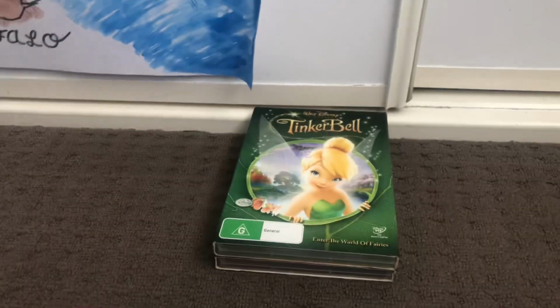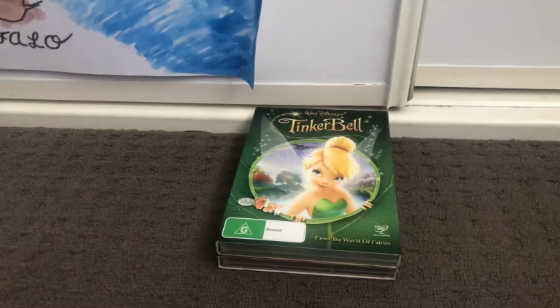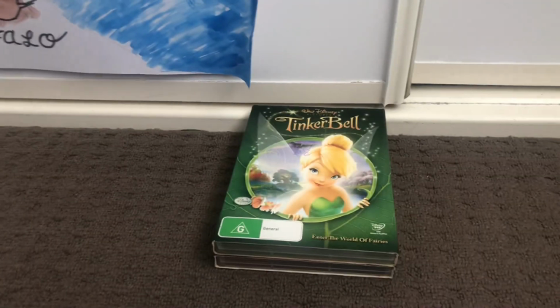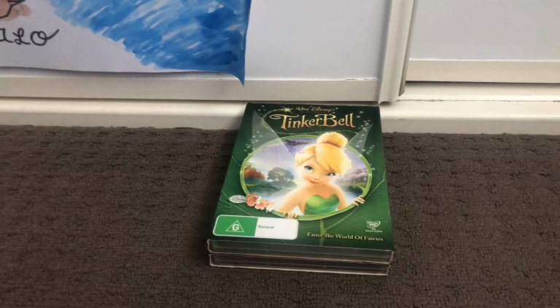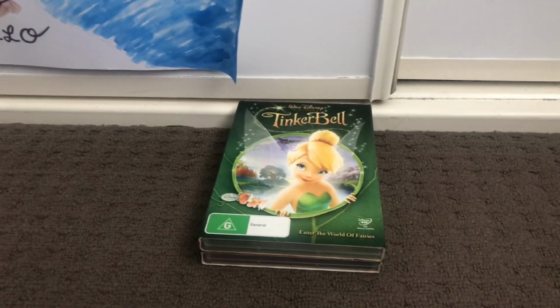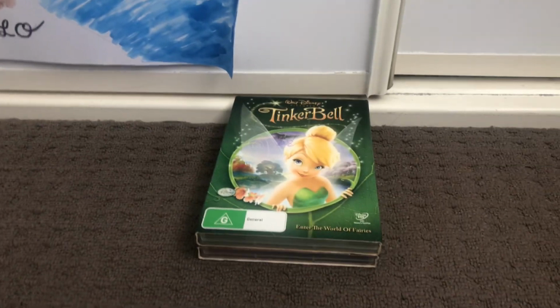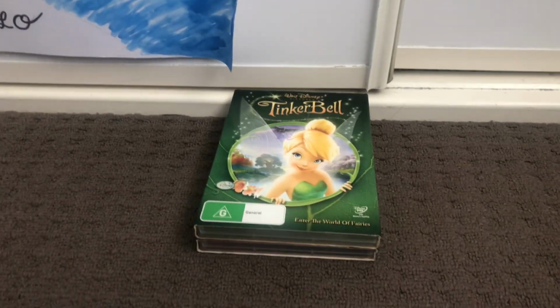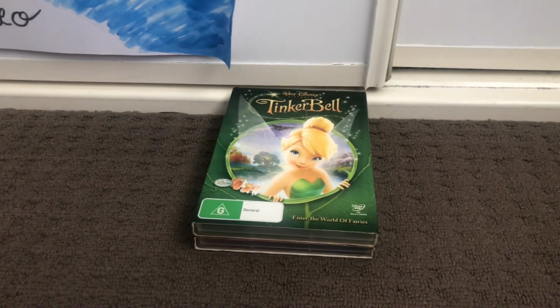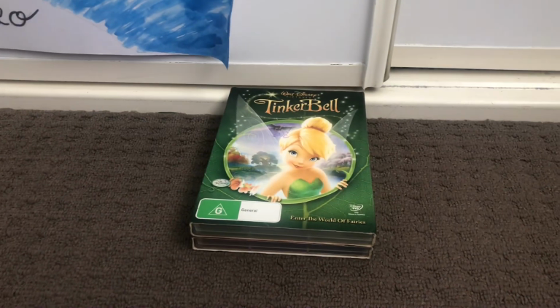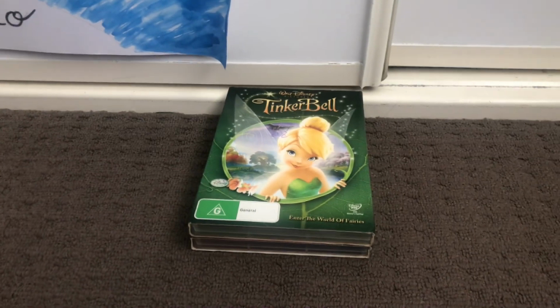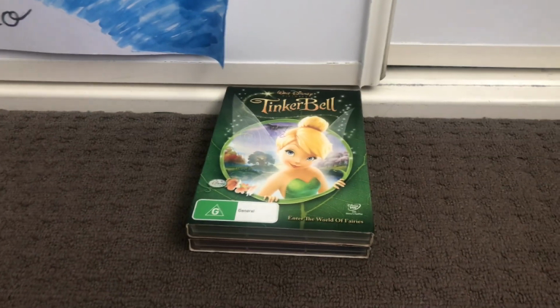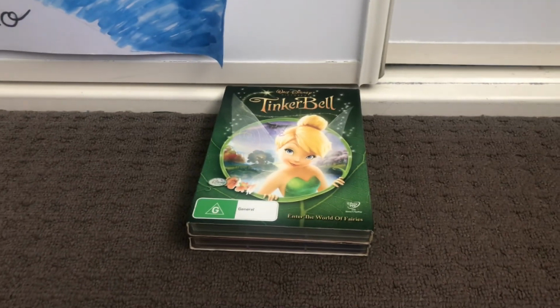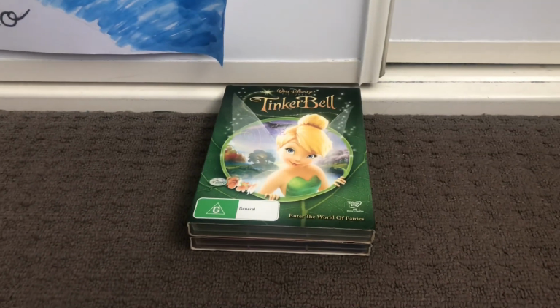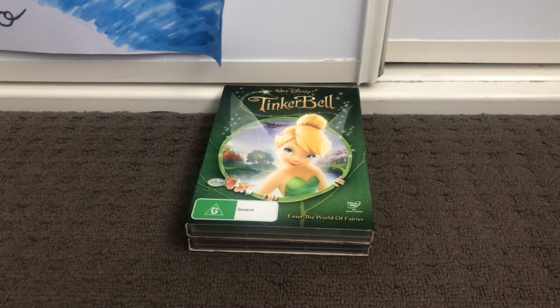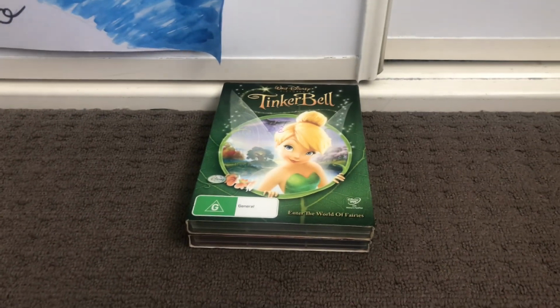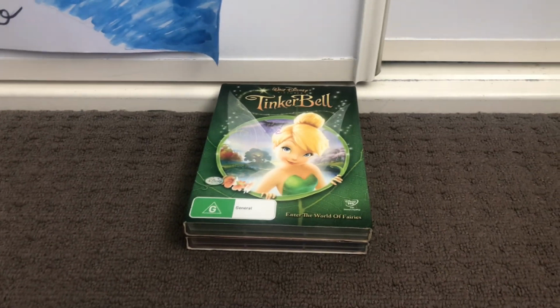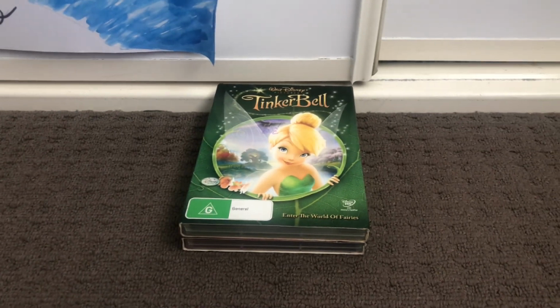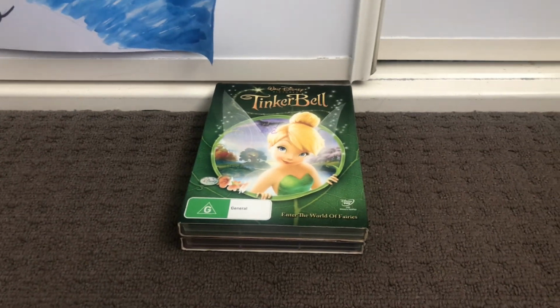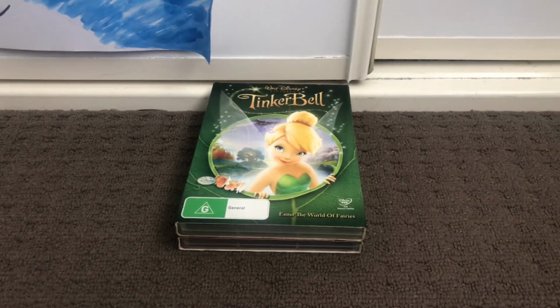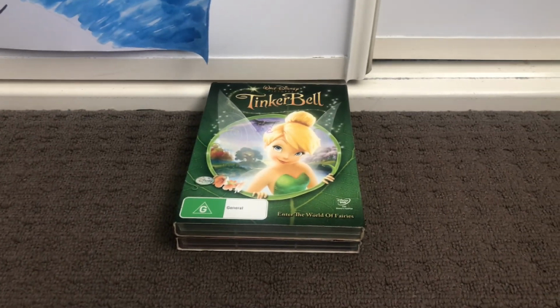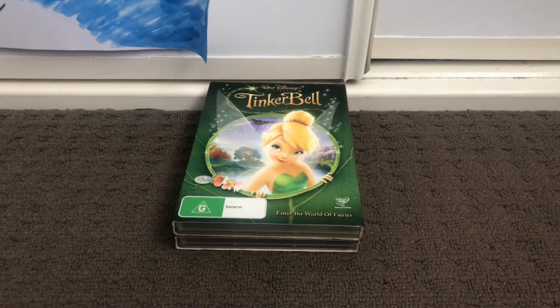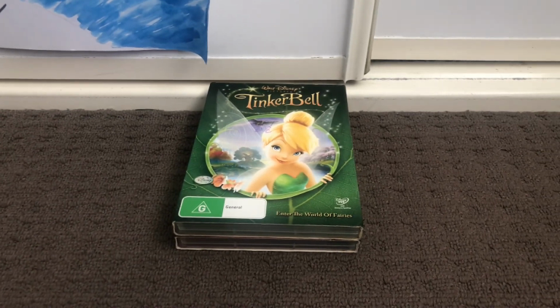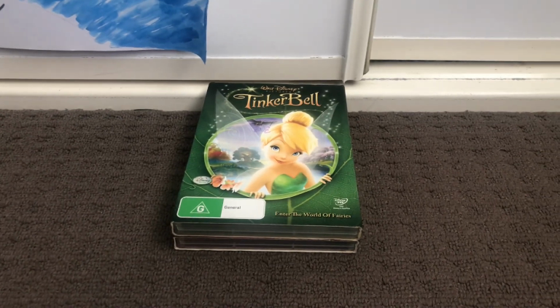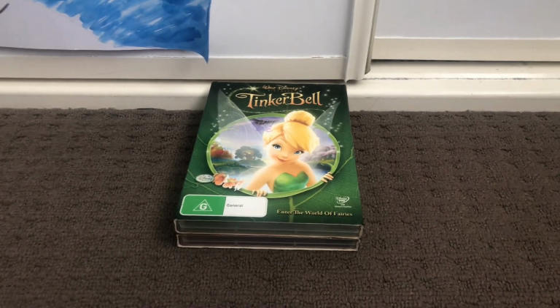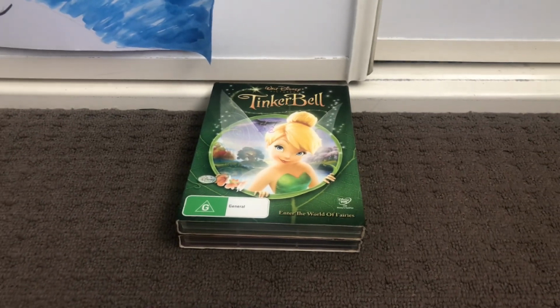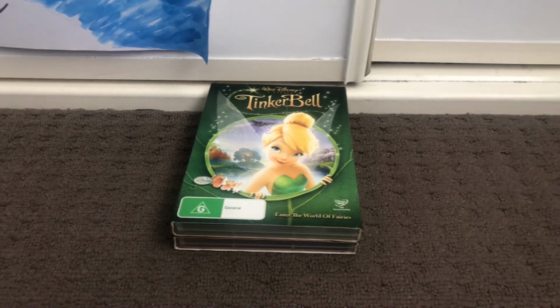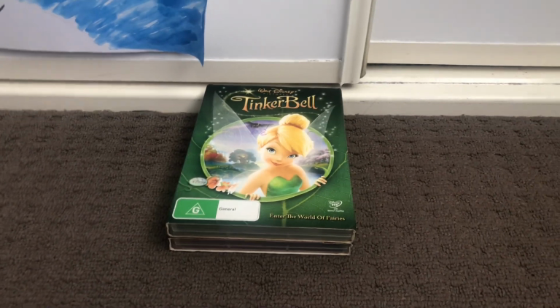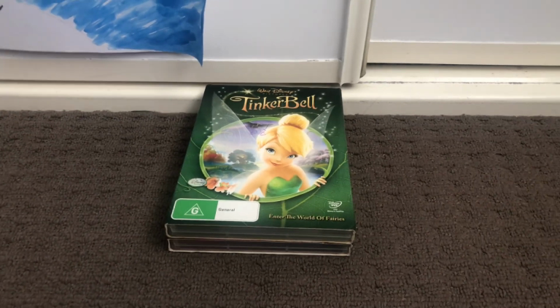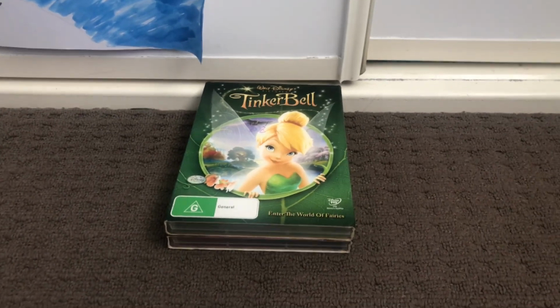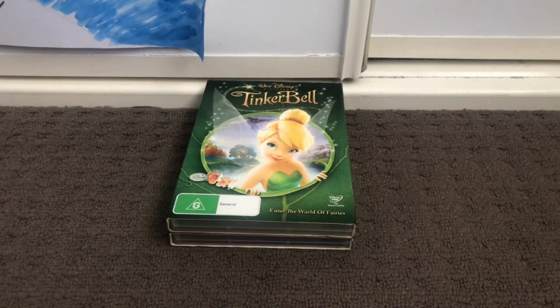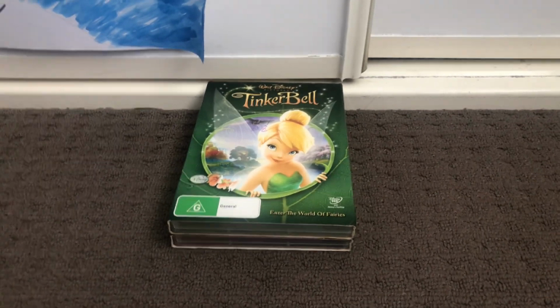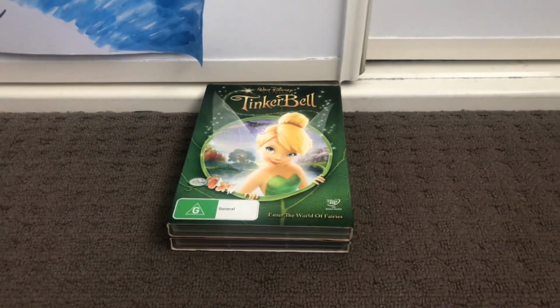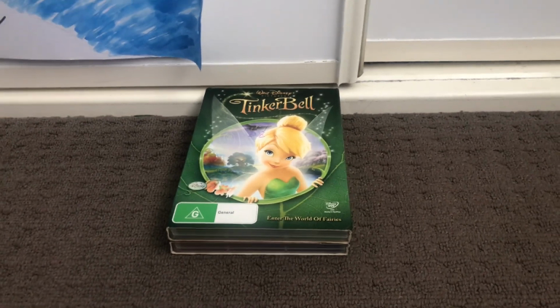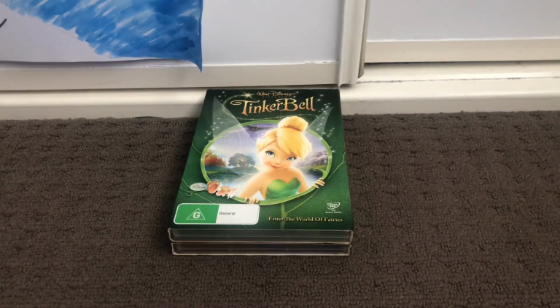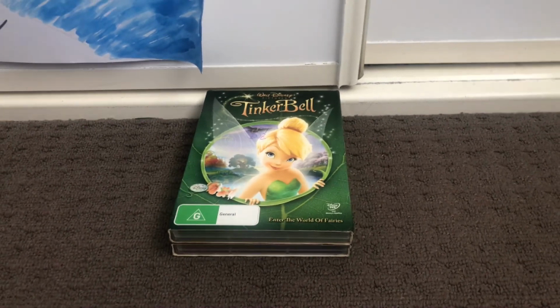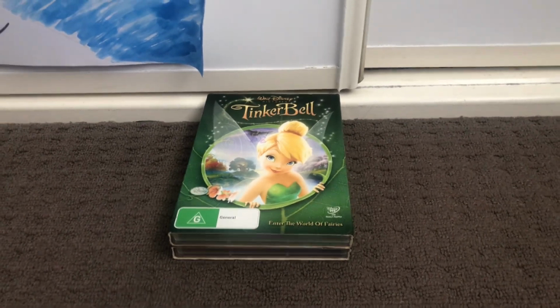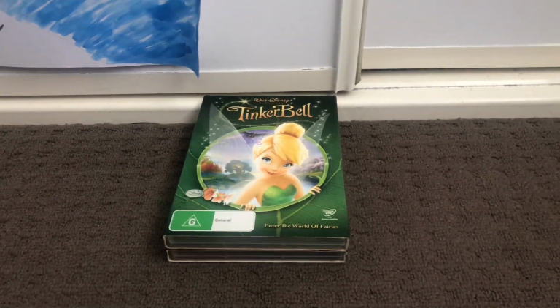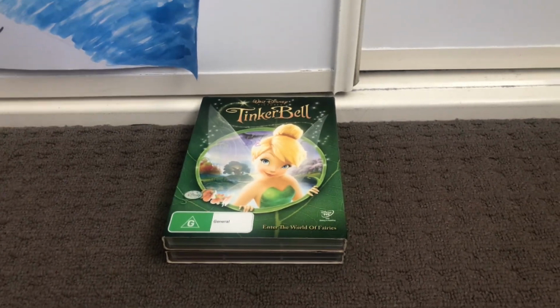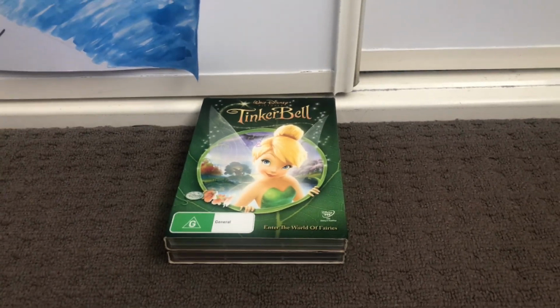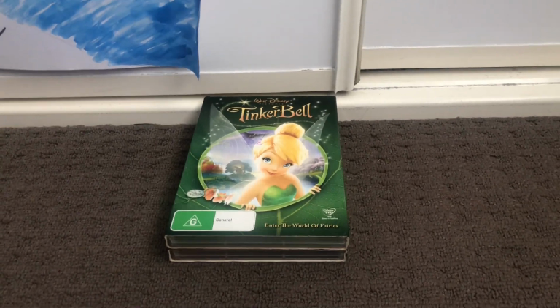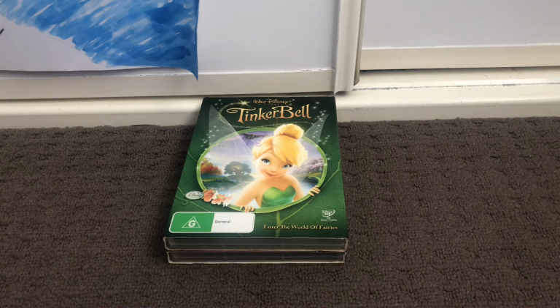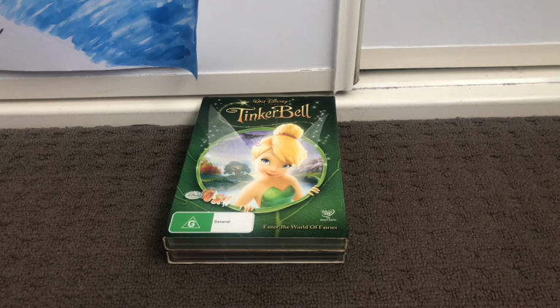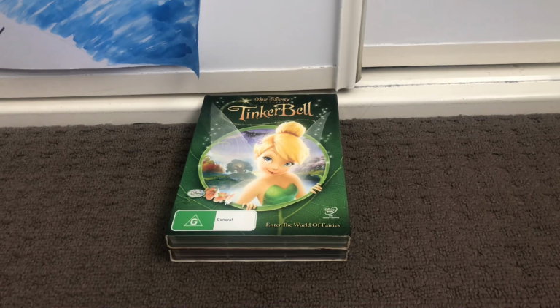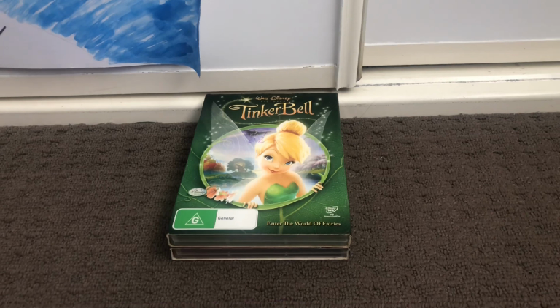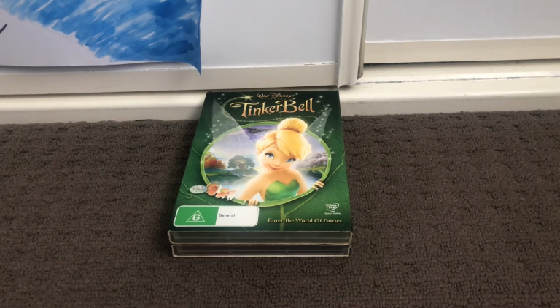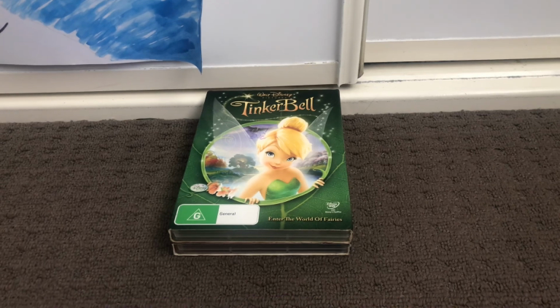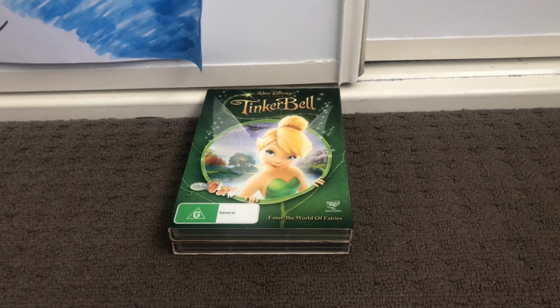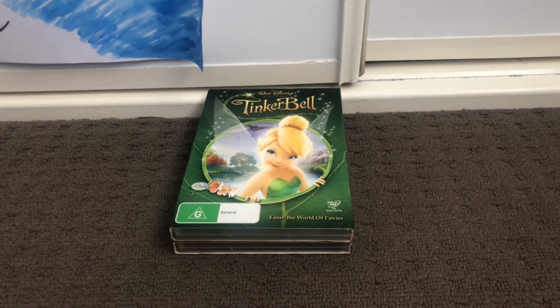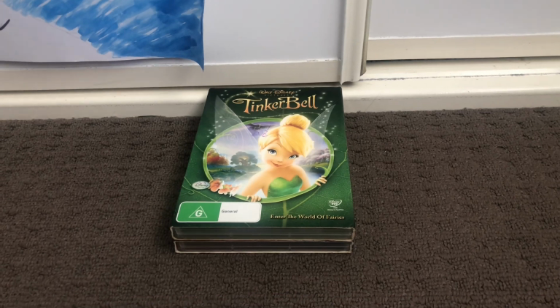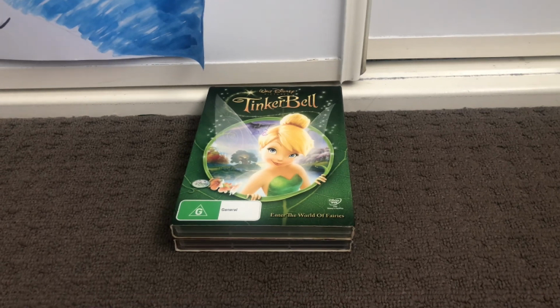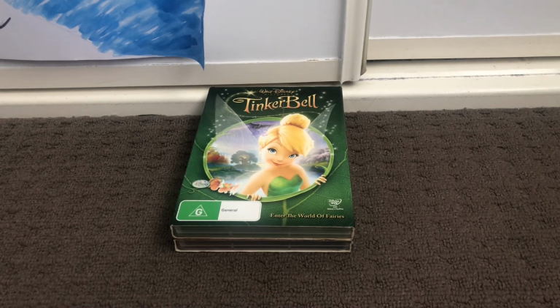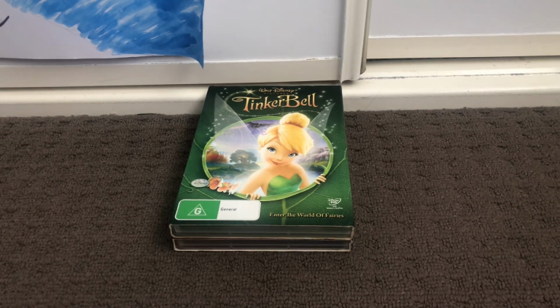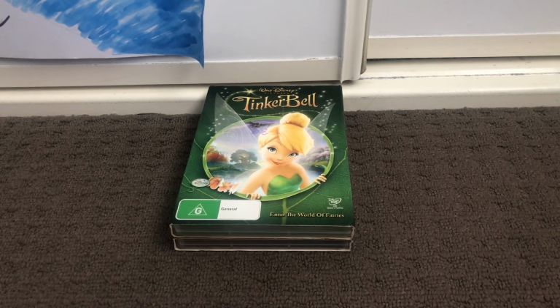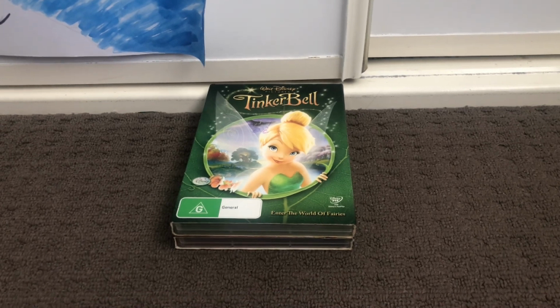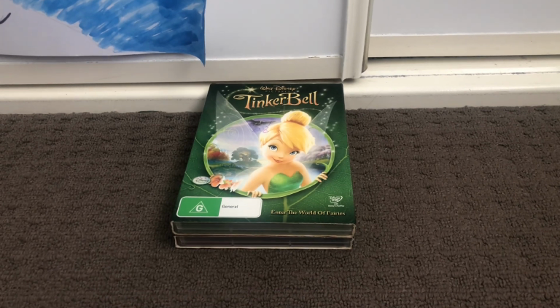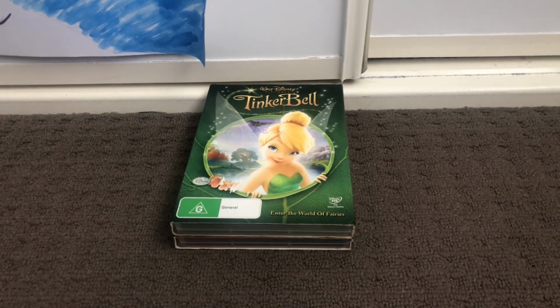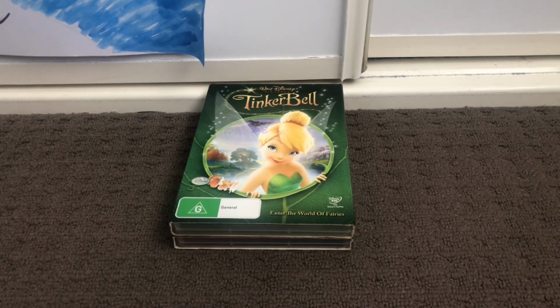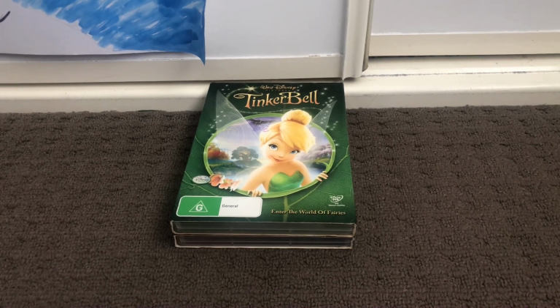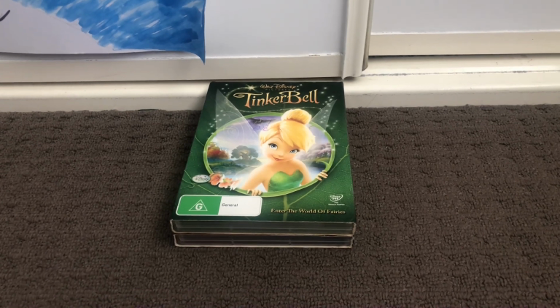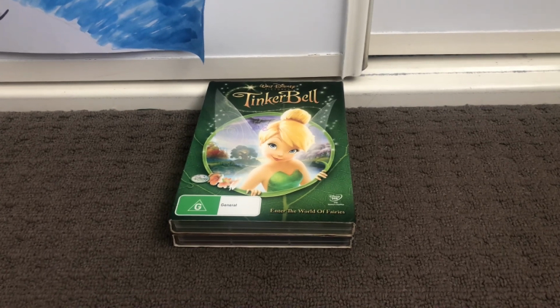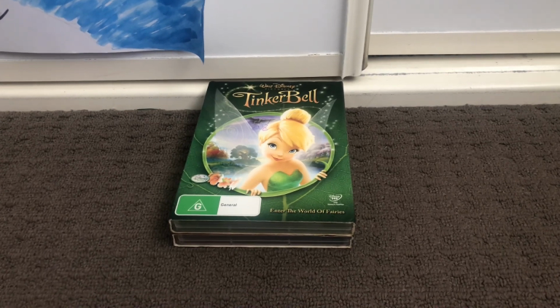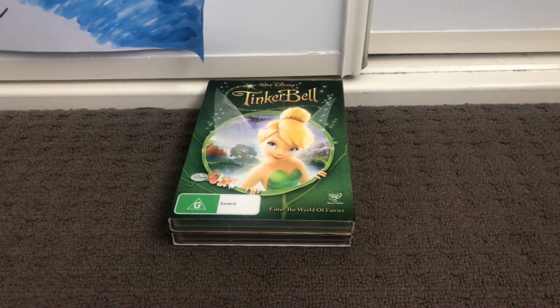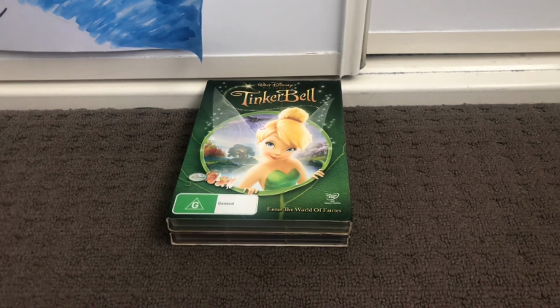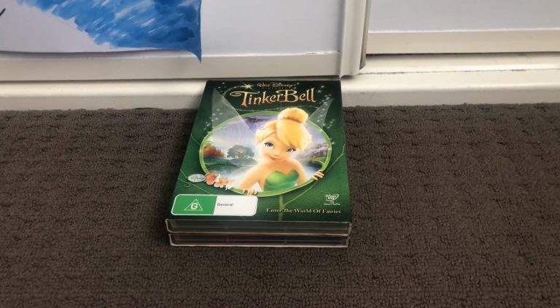Hi guys, this is Andrews DVD and VHS and V's here, and today I'm going to show you my Tinkerbell DVD collection.